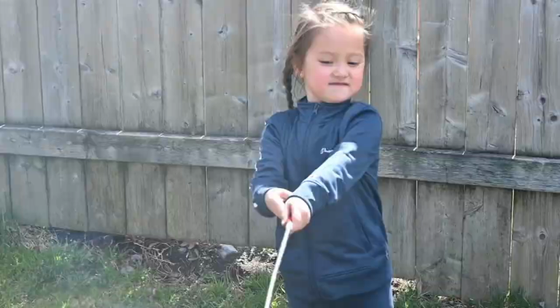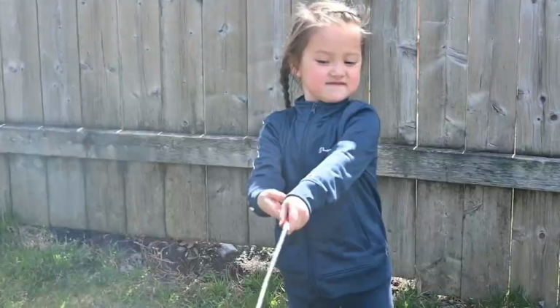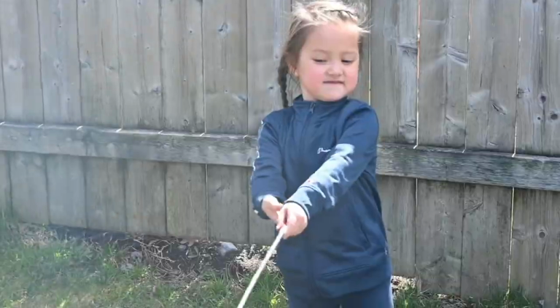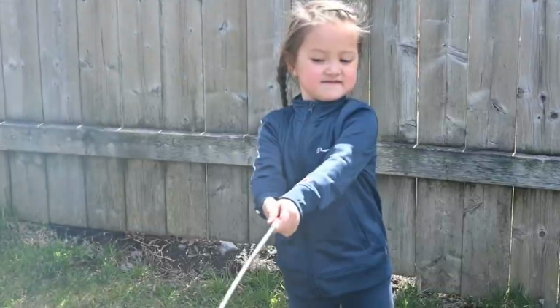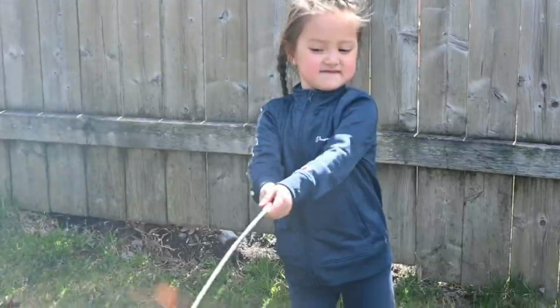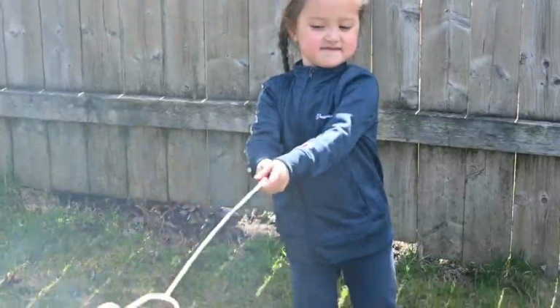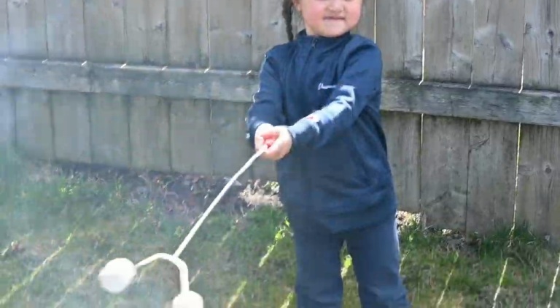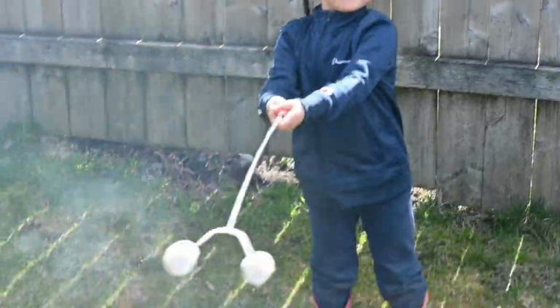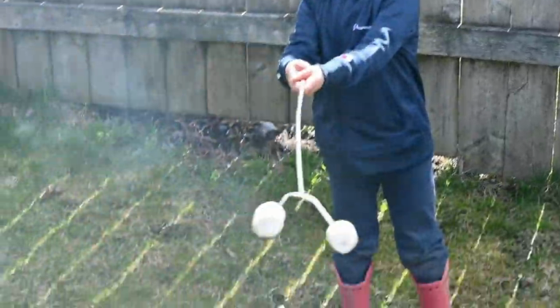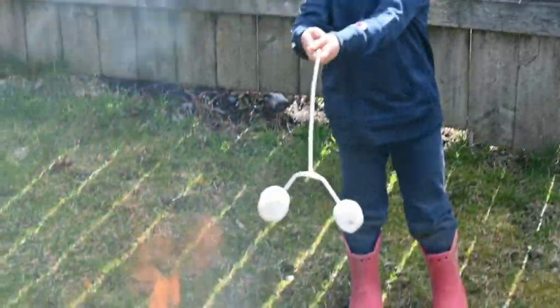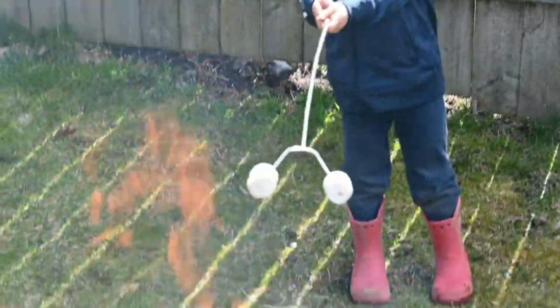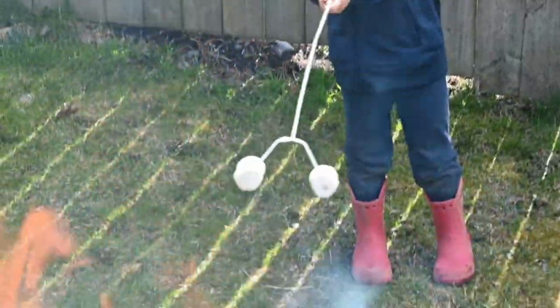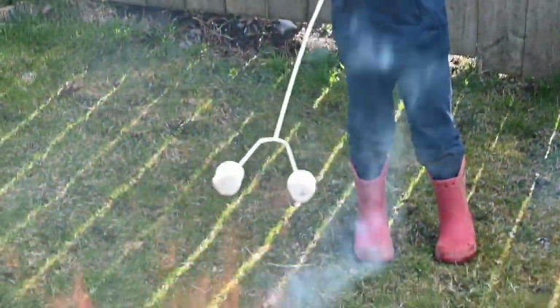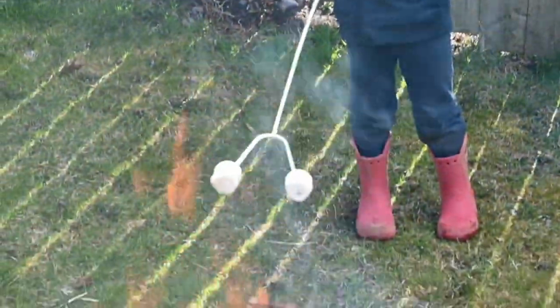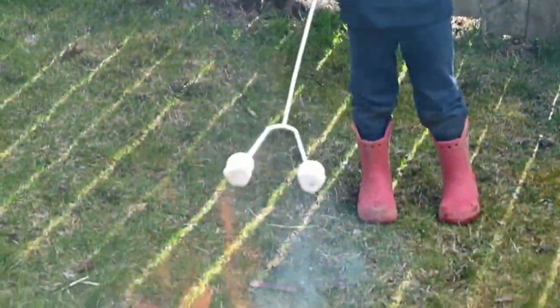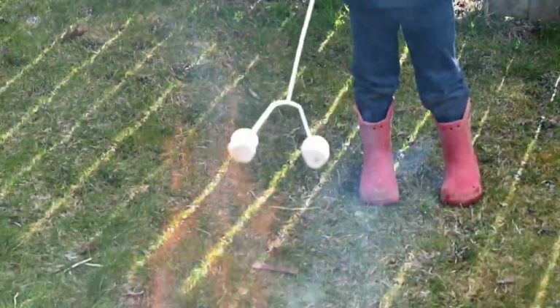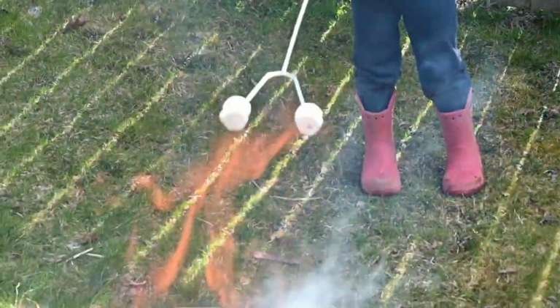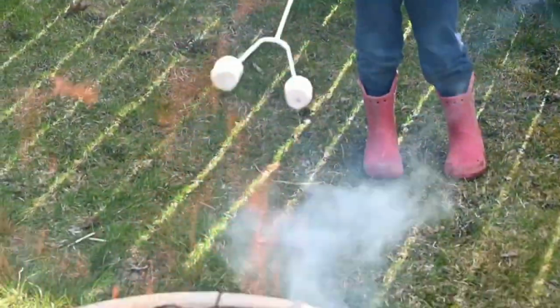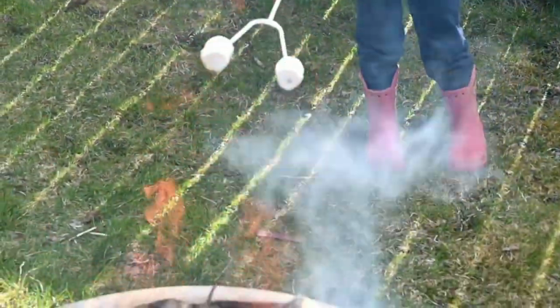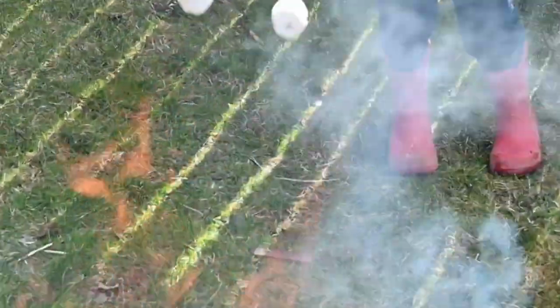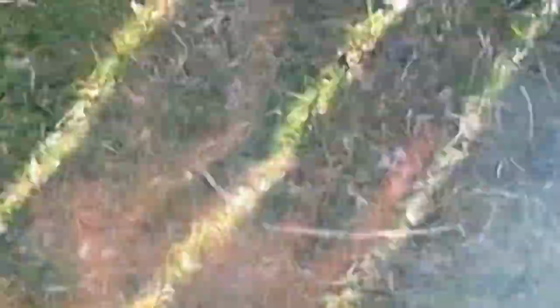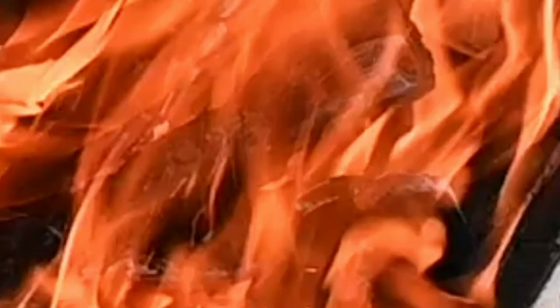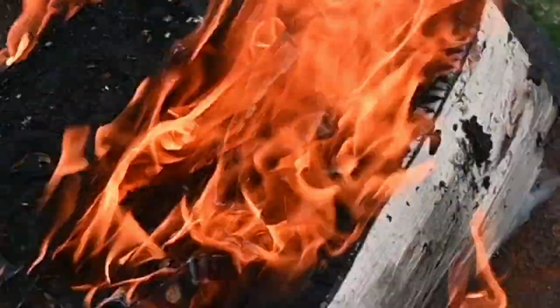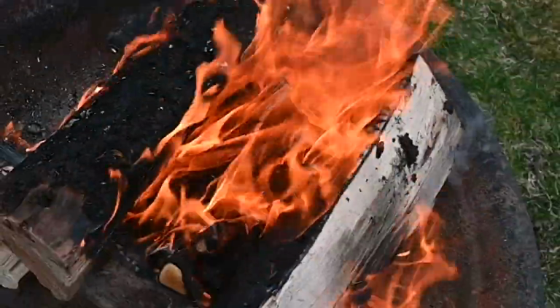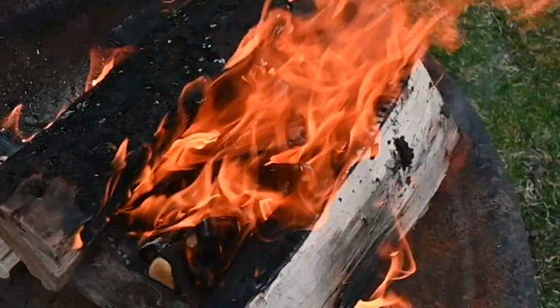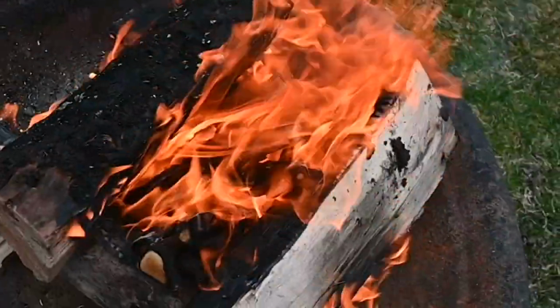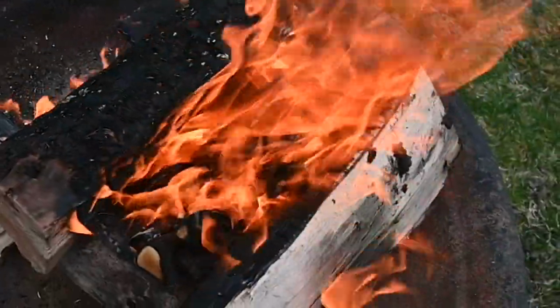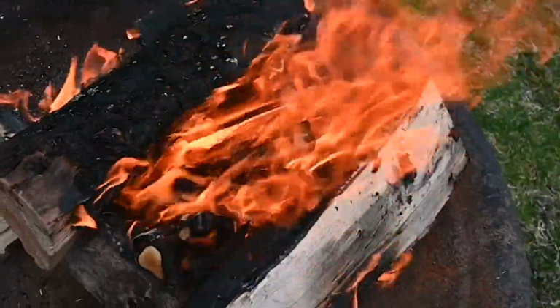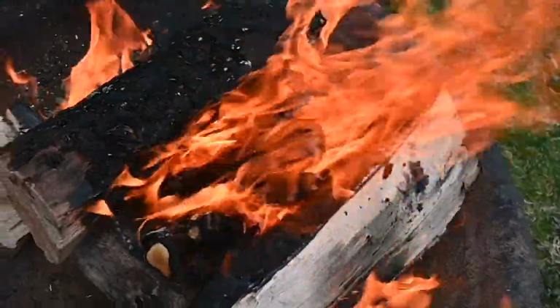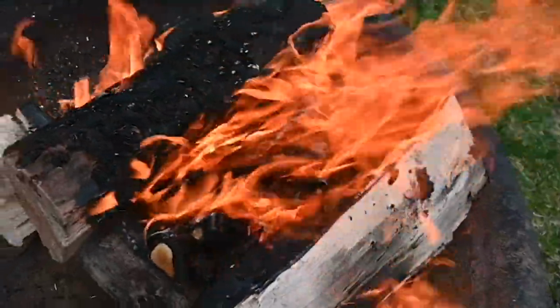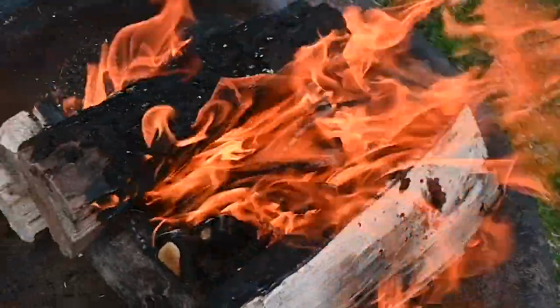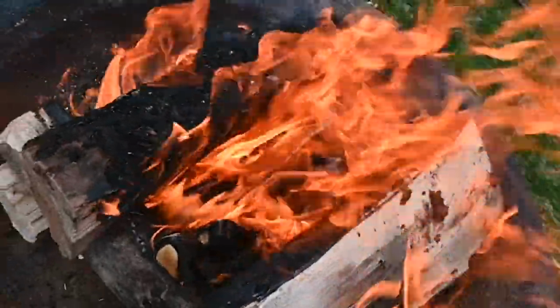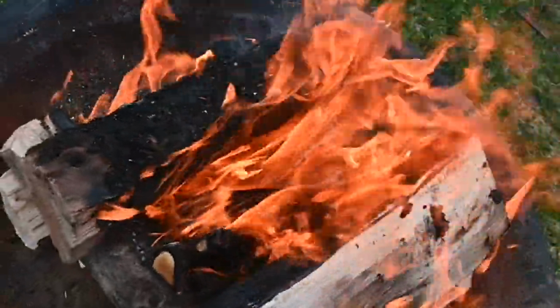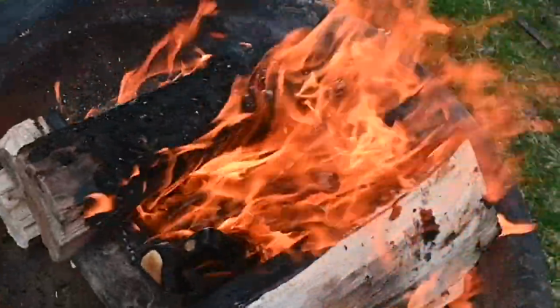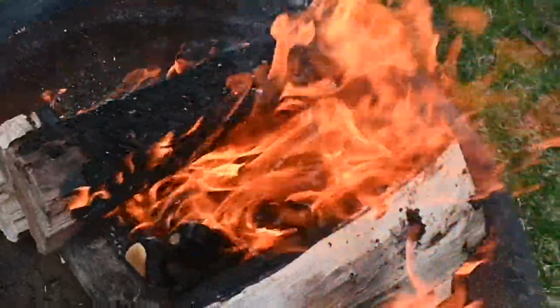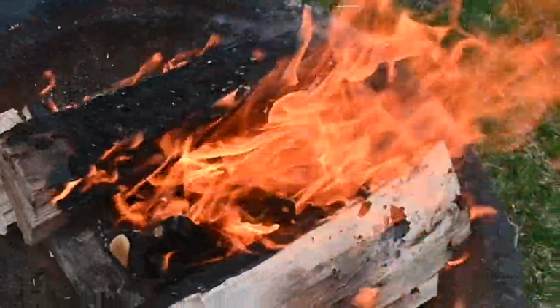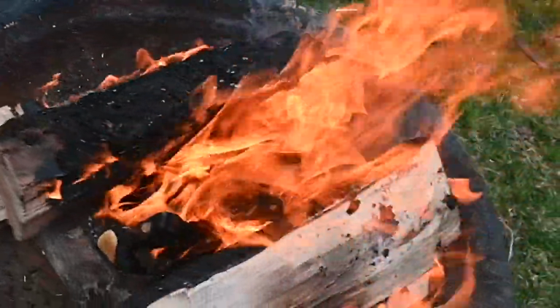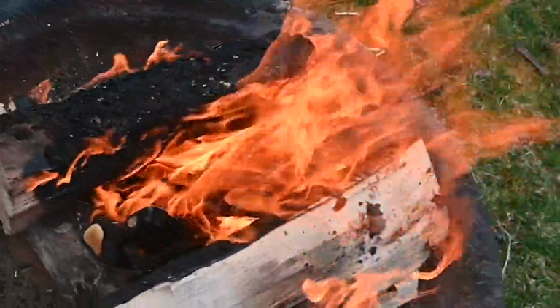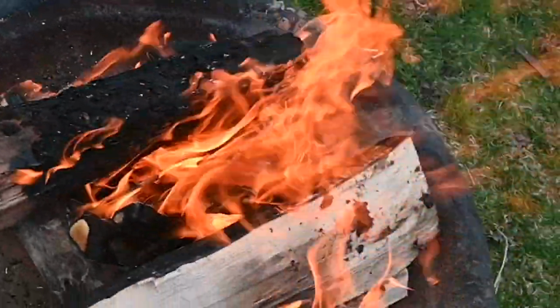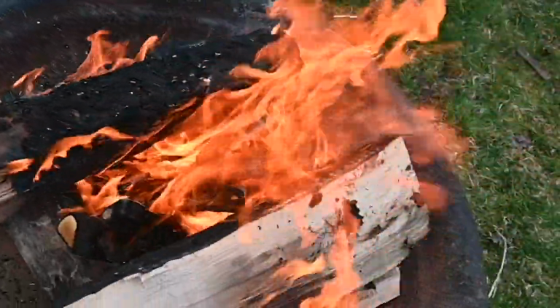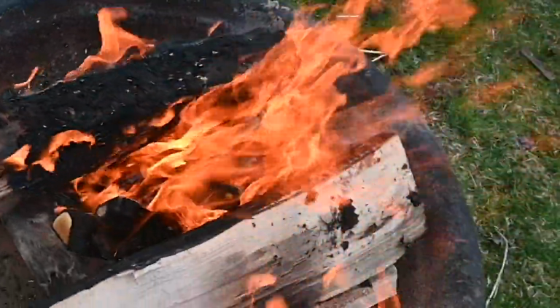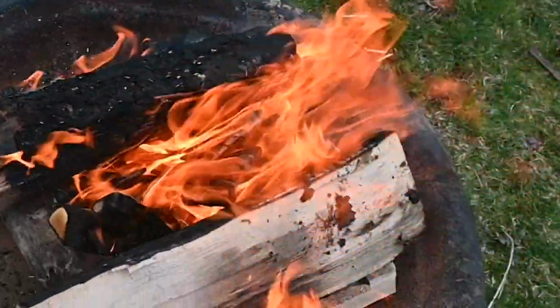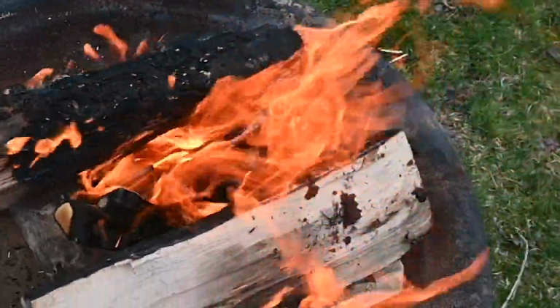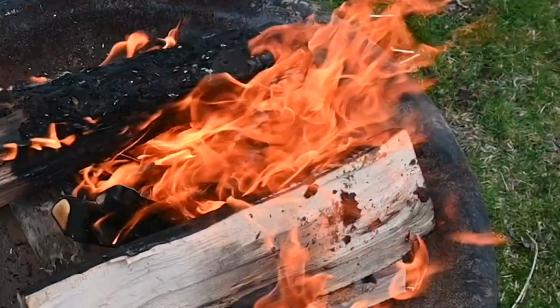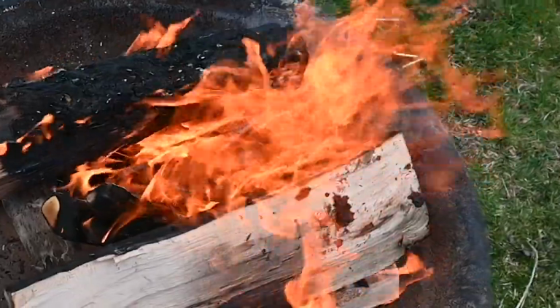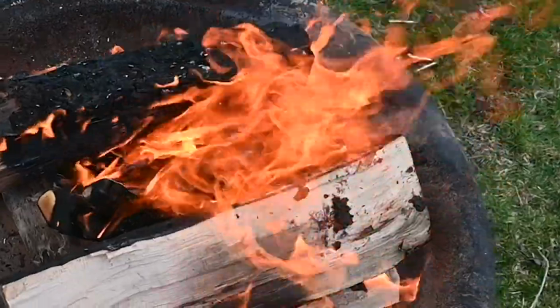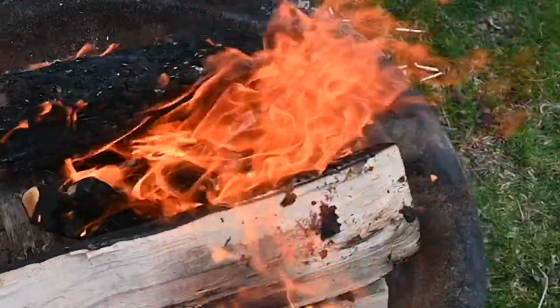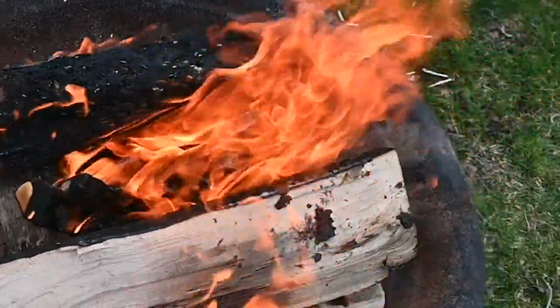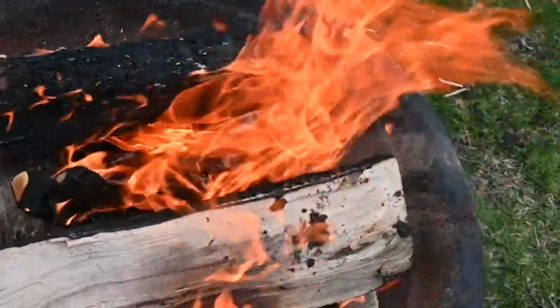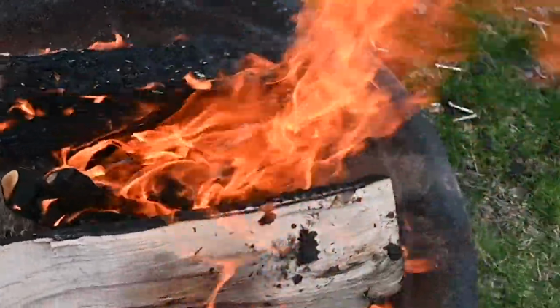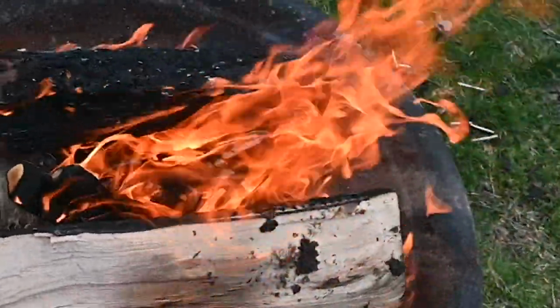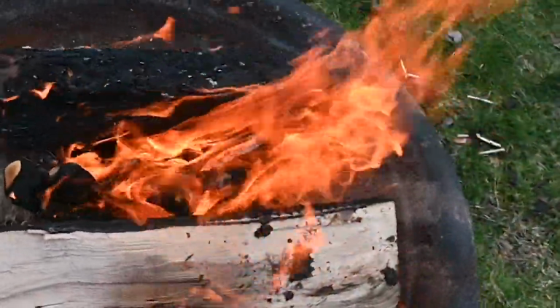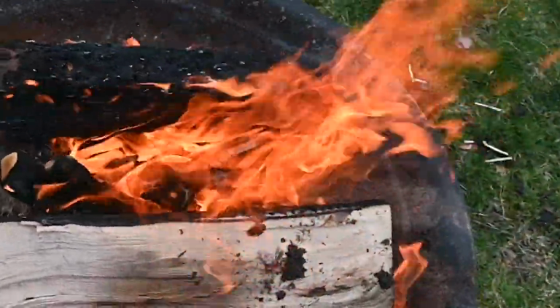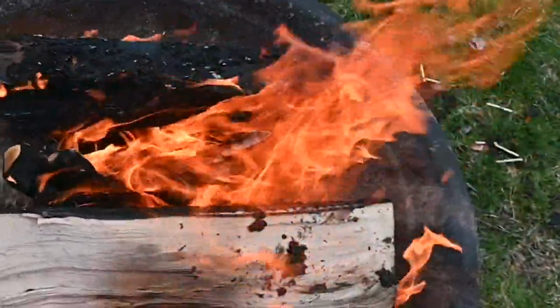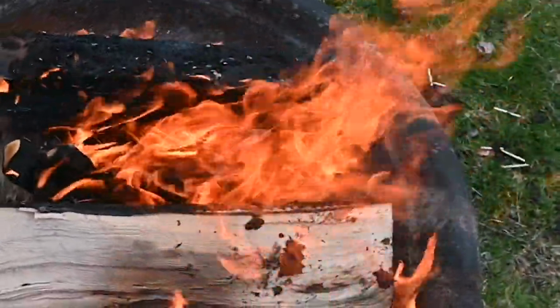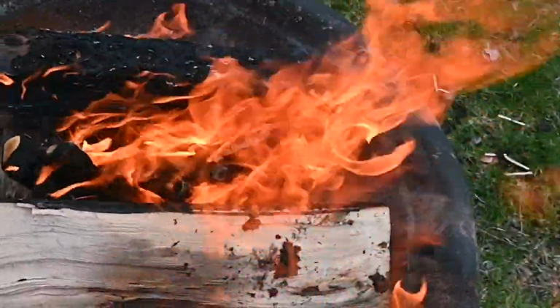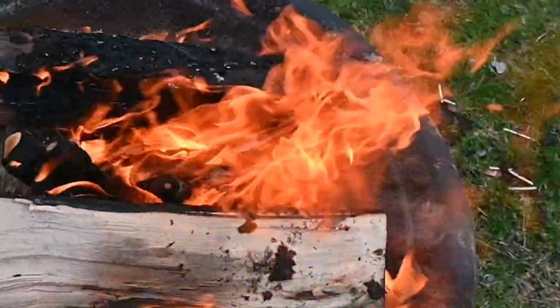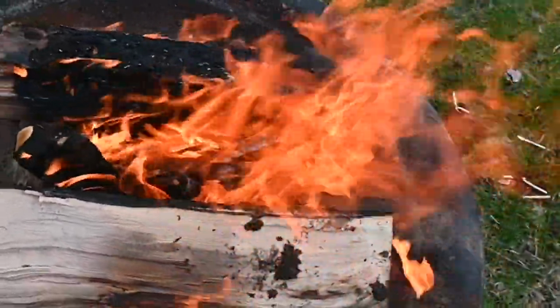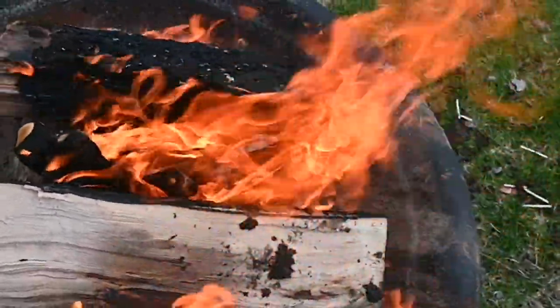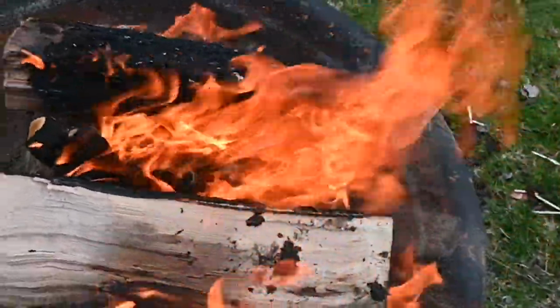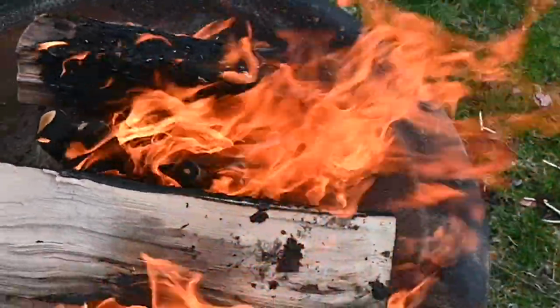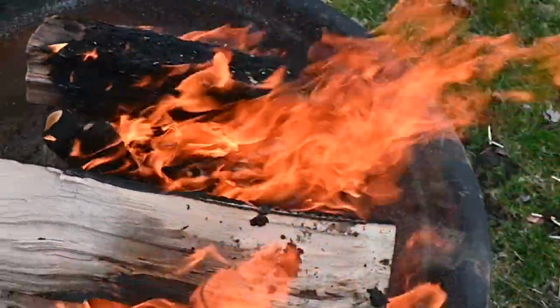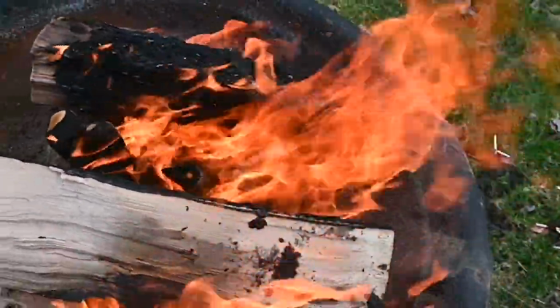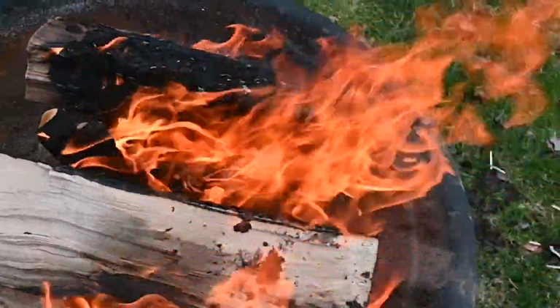Now it's time for marshmallows. You can put the tinder and kindling away. All this fire needs now is an occasional re-up of firewood, and you'll be burning all night.